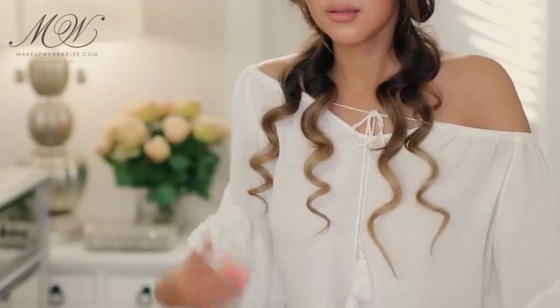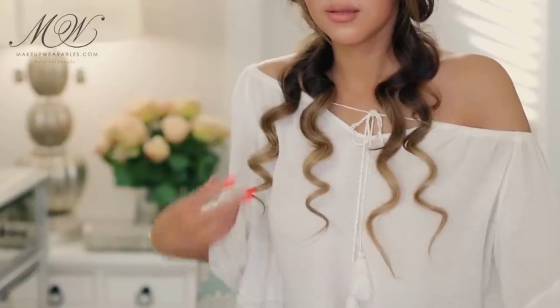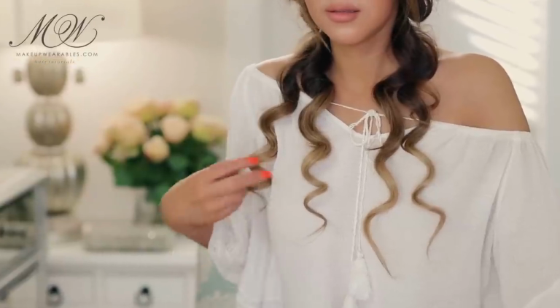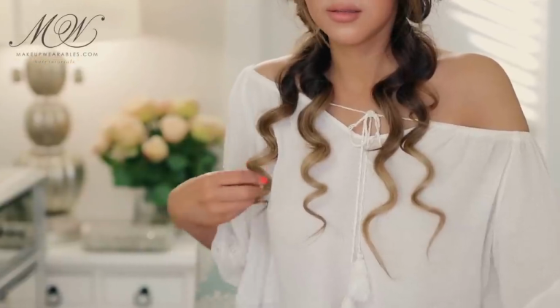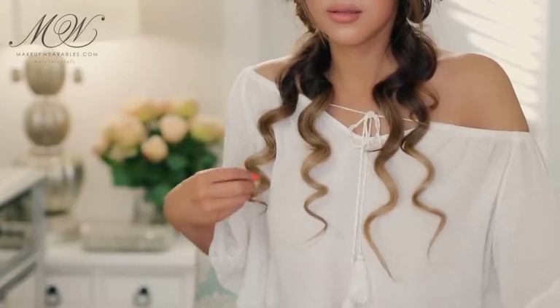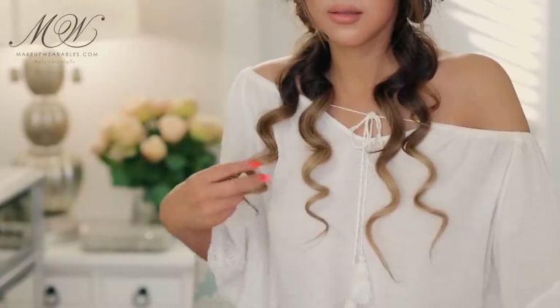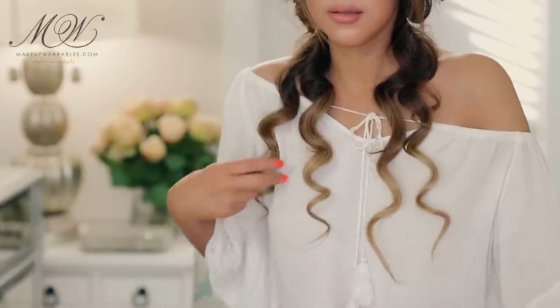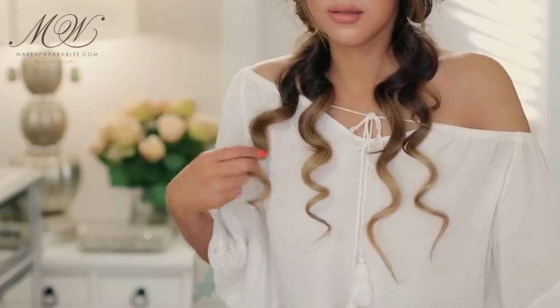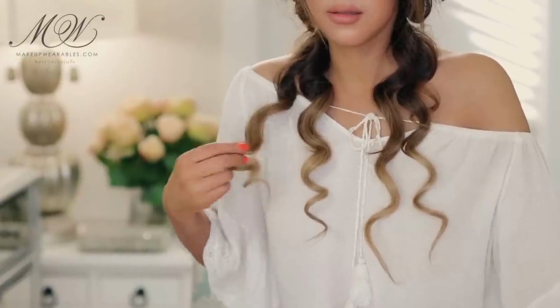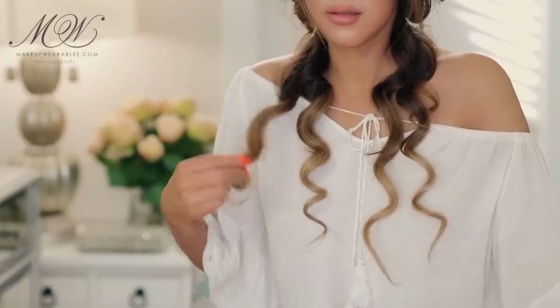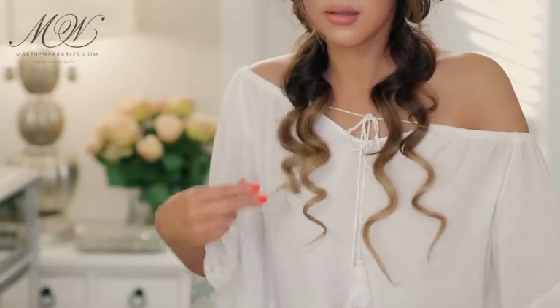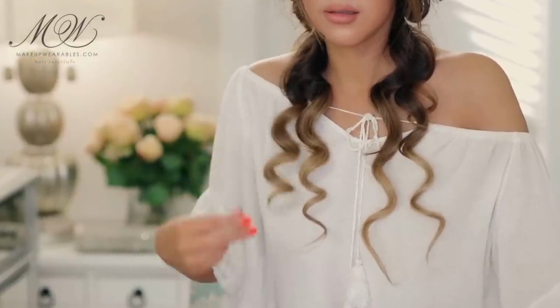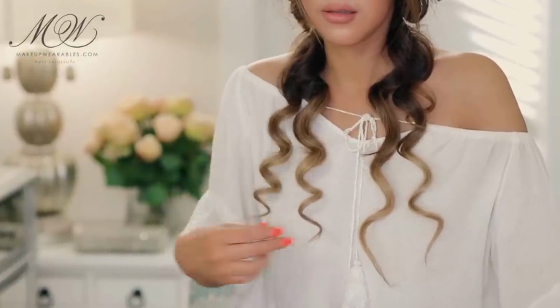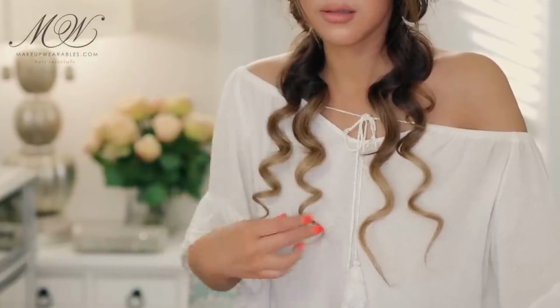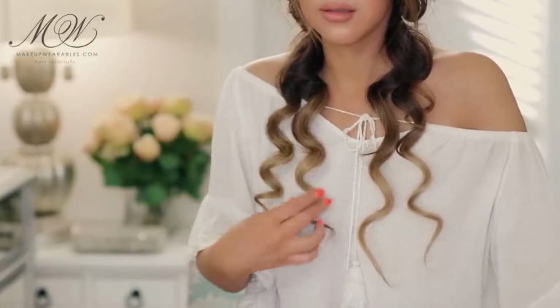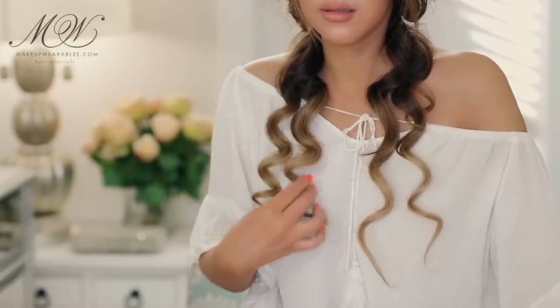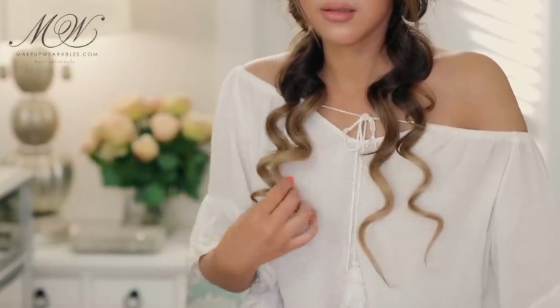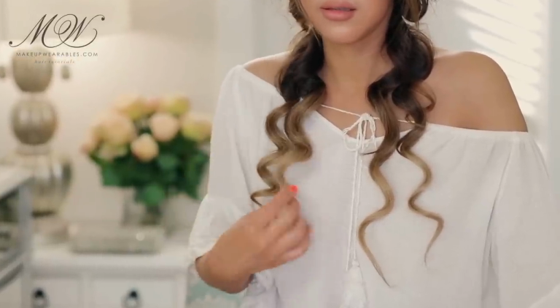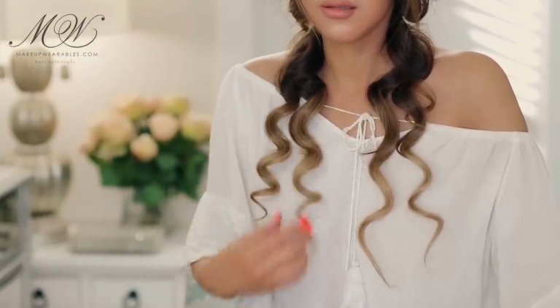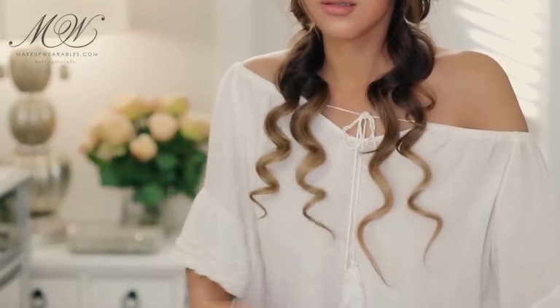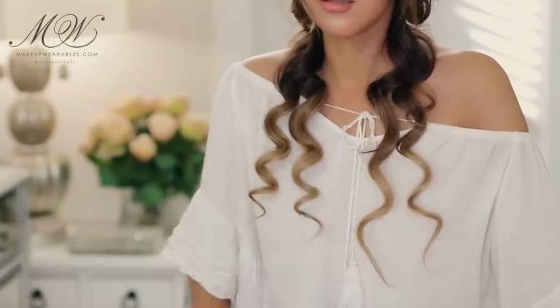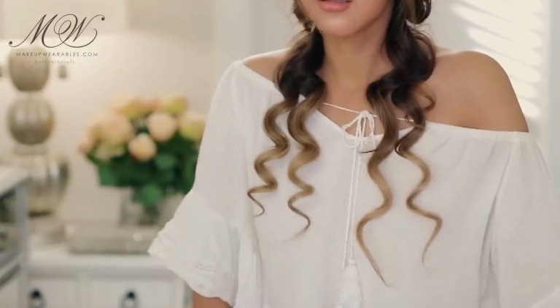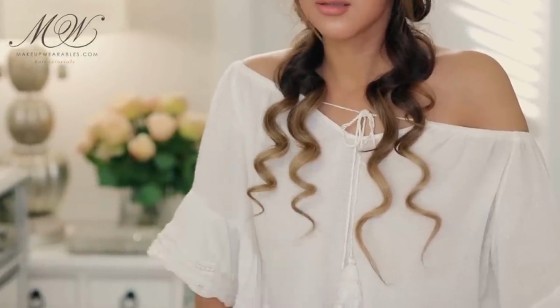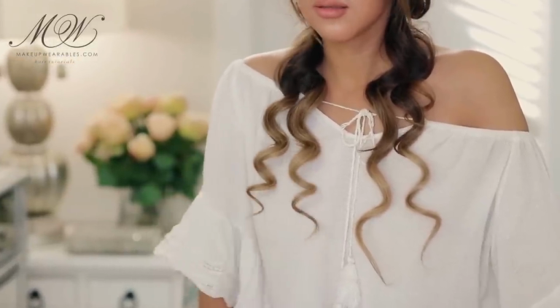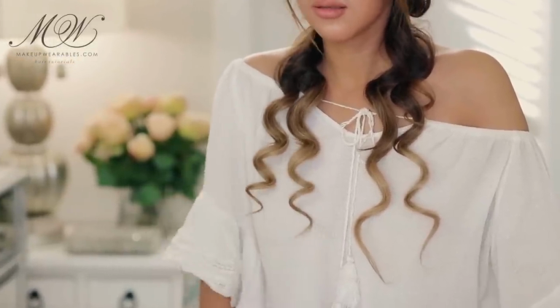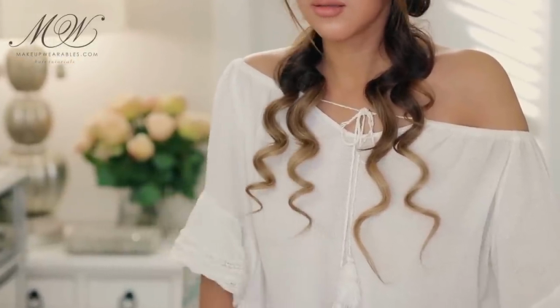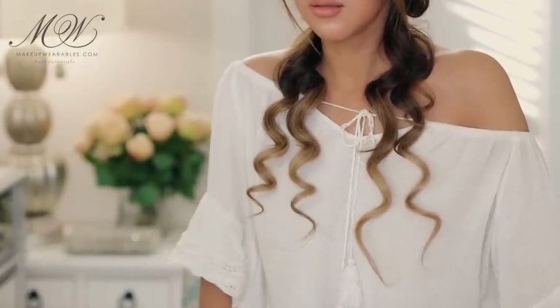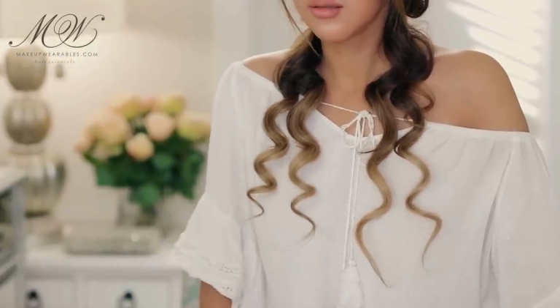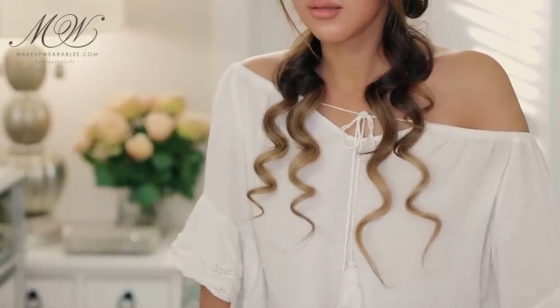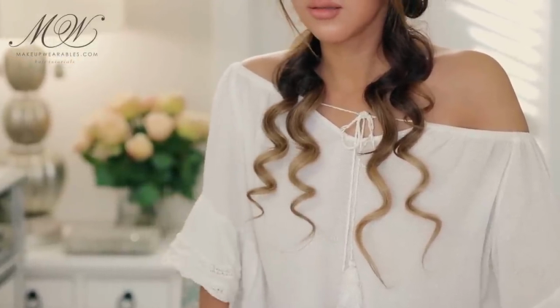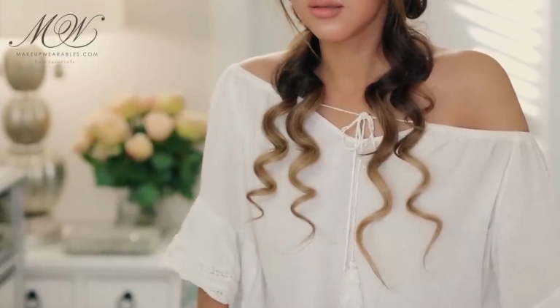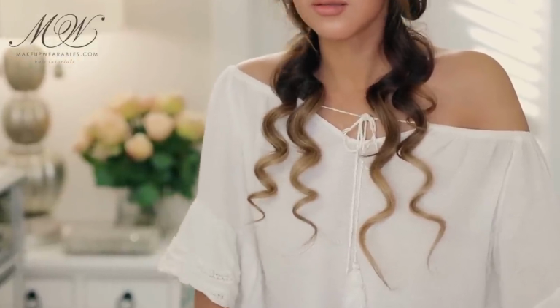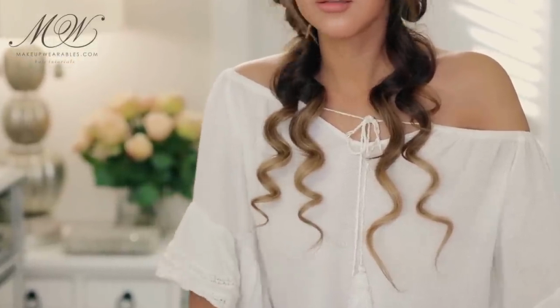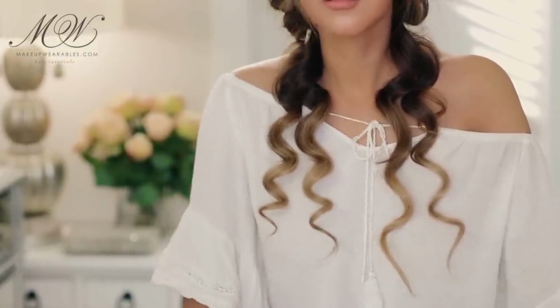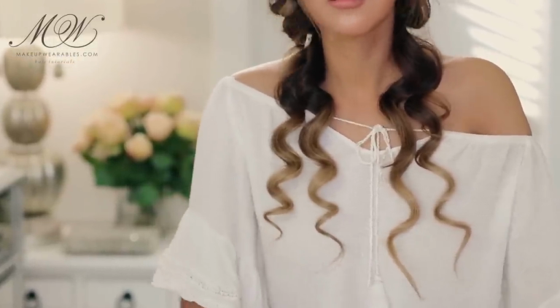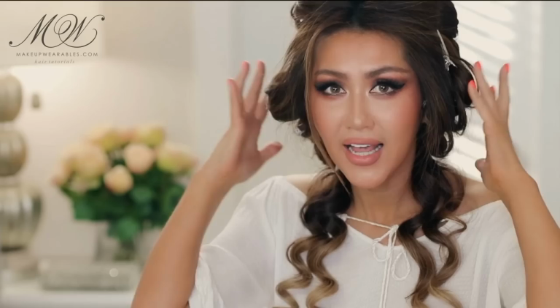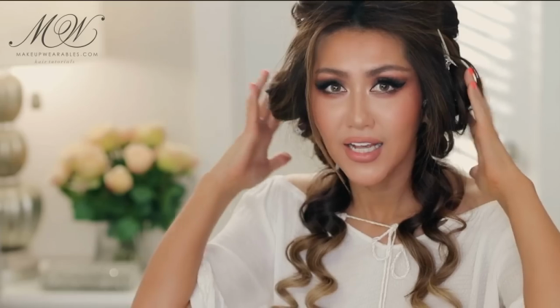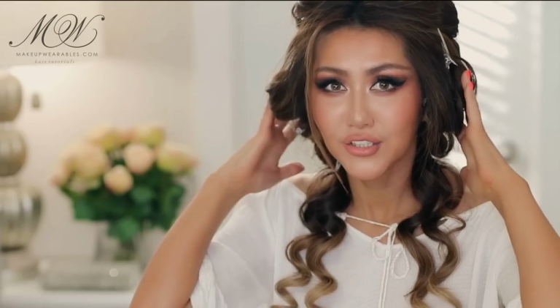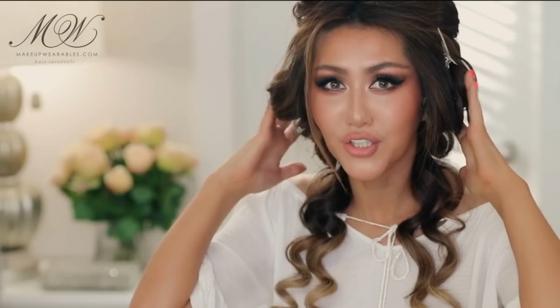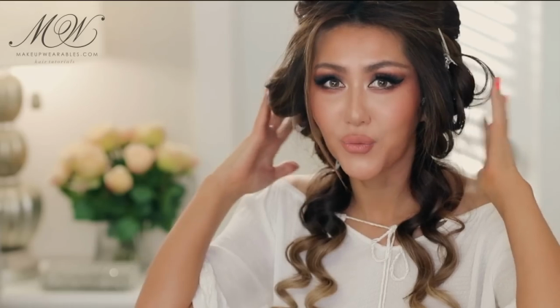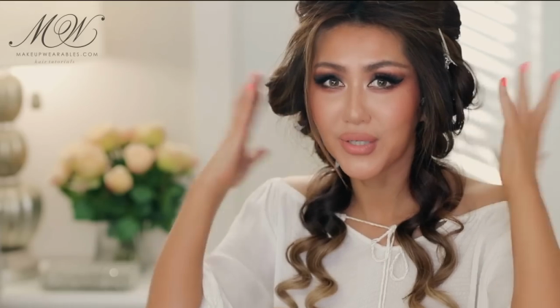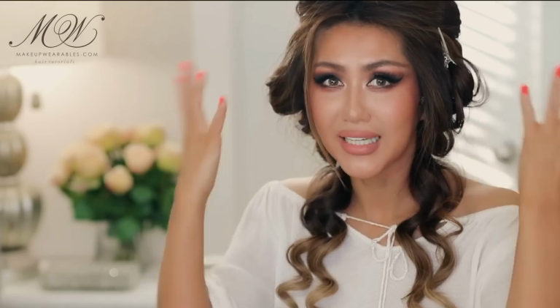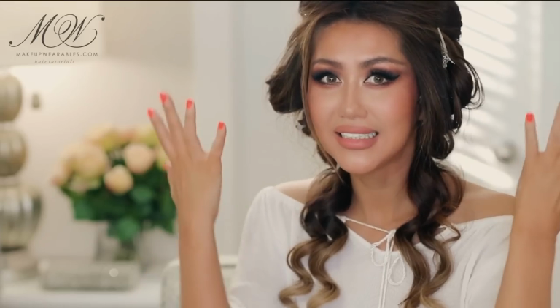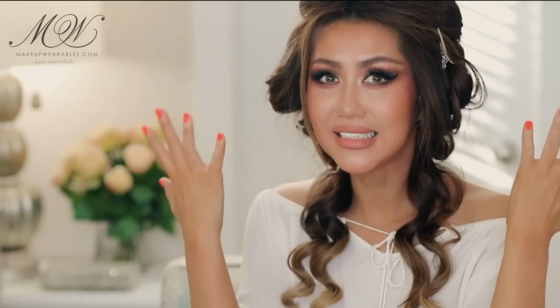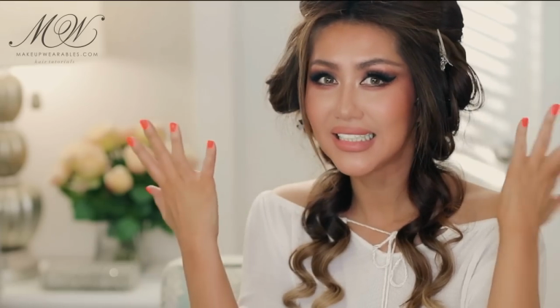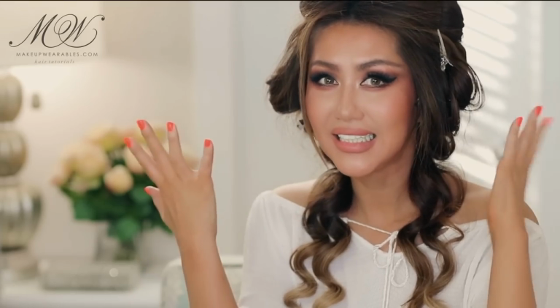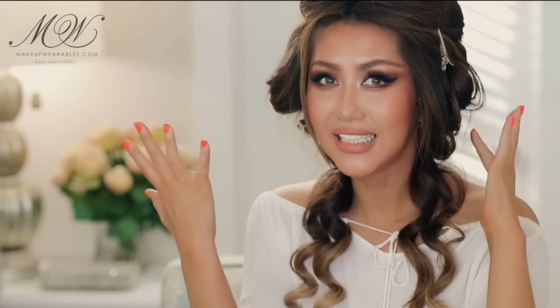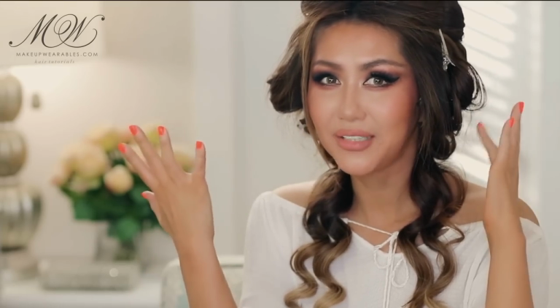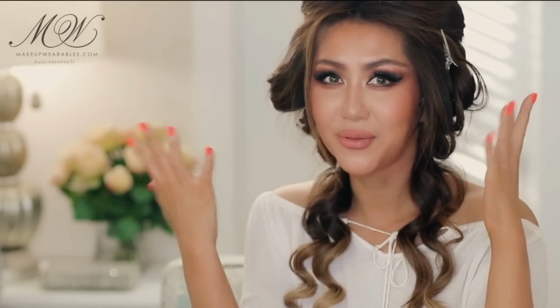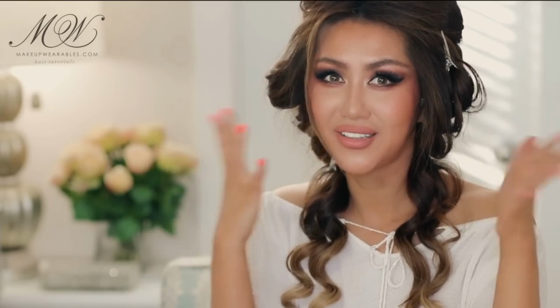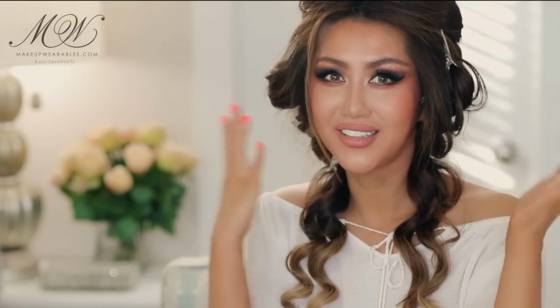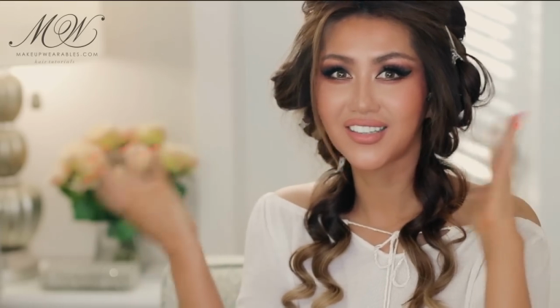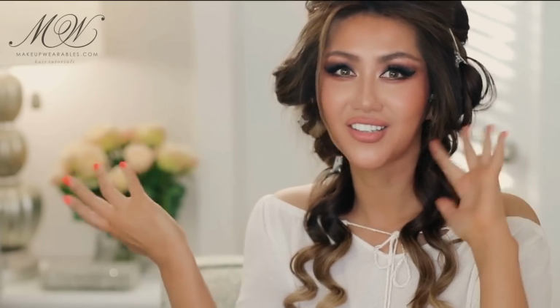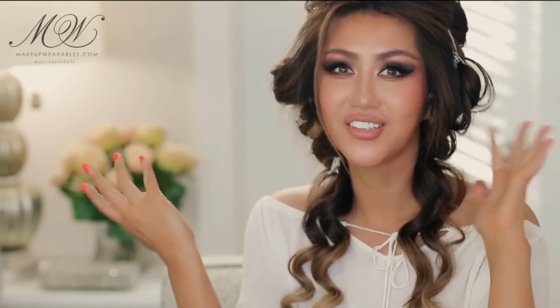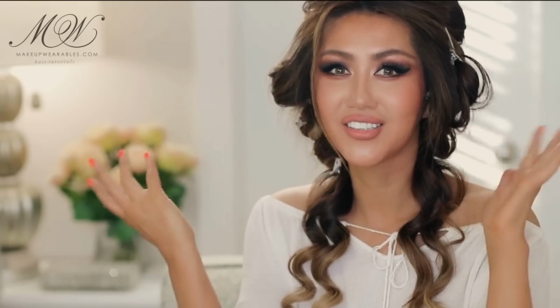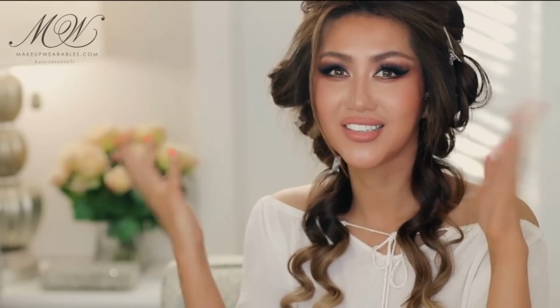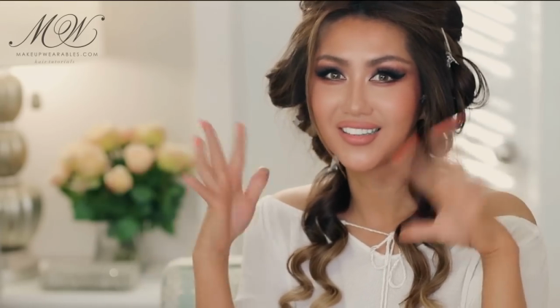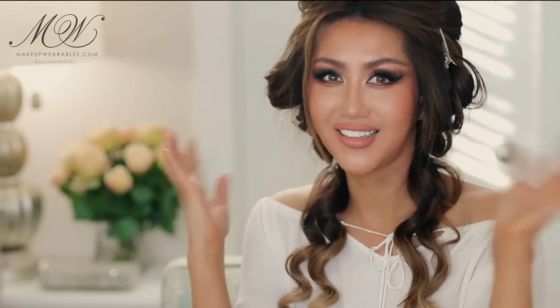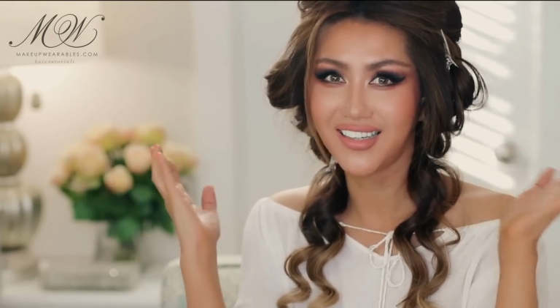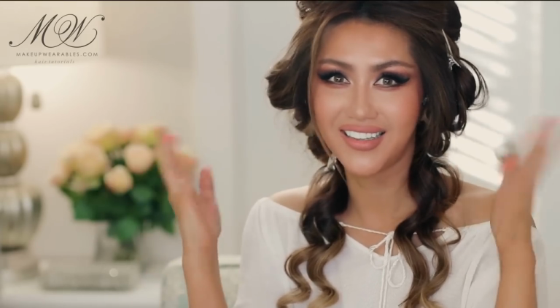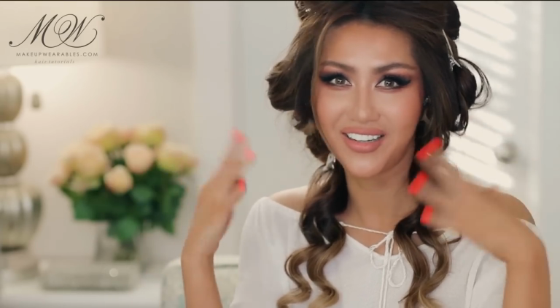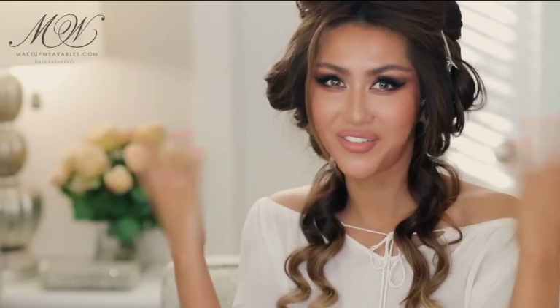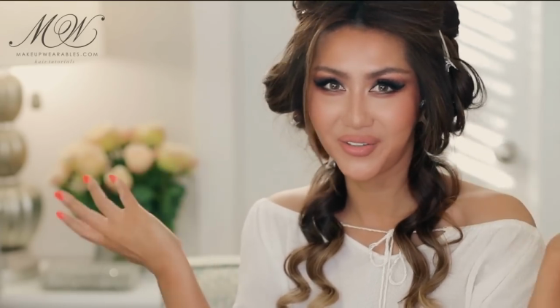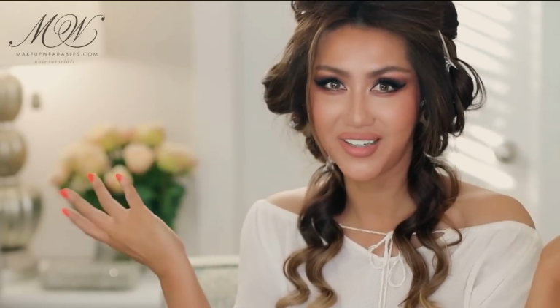I'm going to wait 10 minutes for this to set so we can see what the curls look like everywhere.